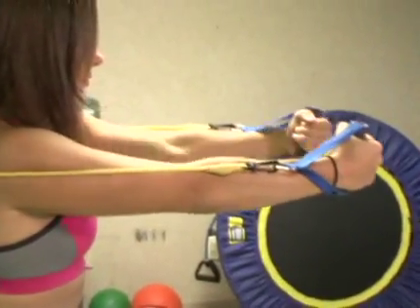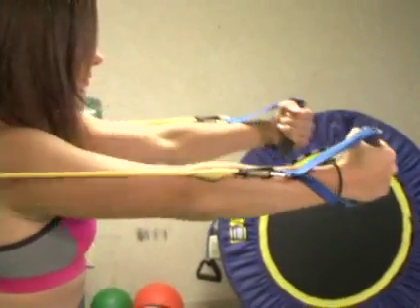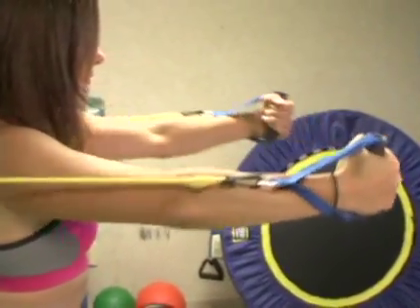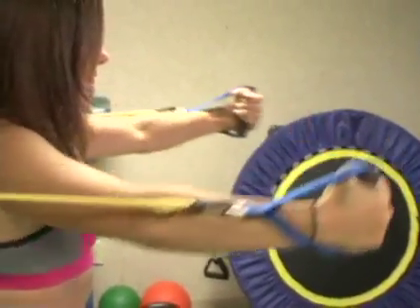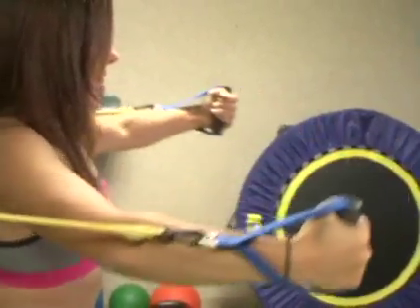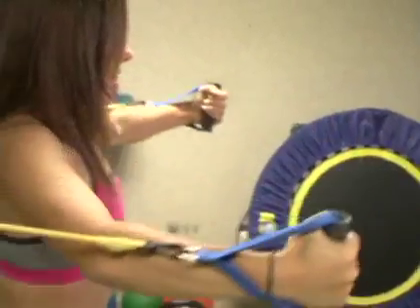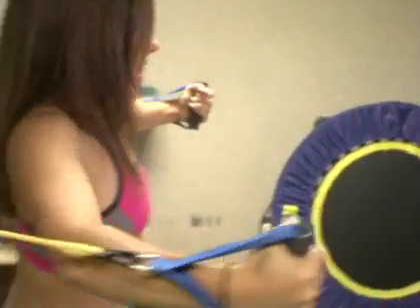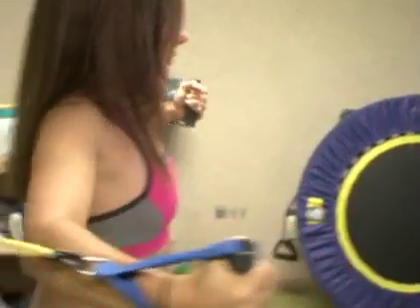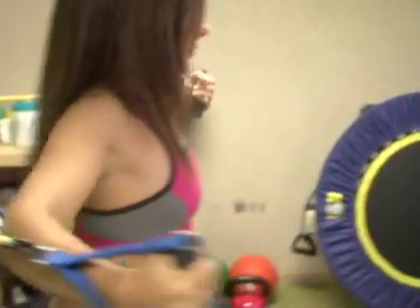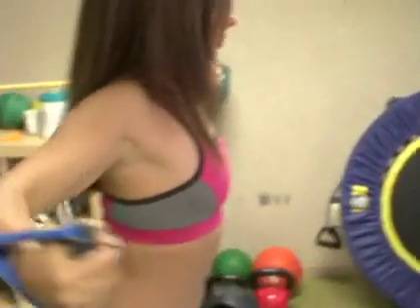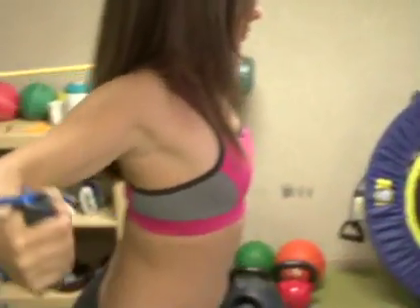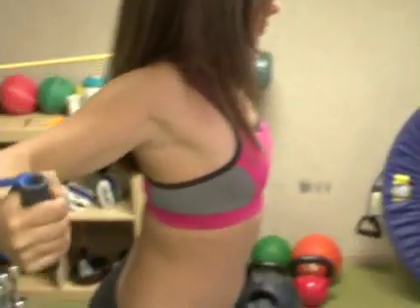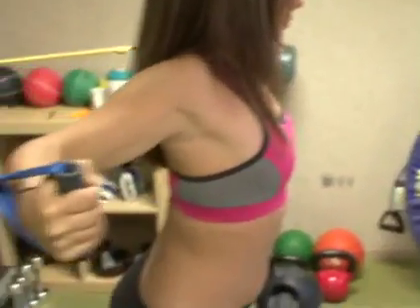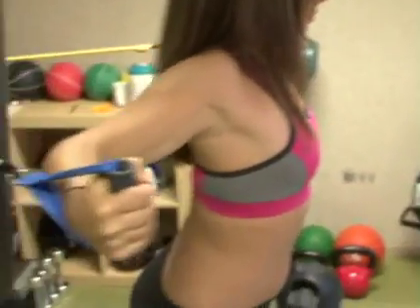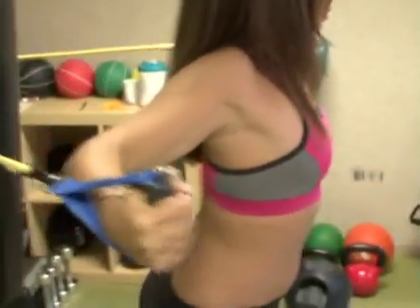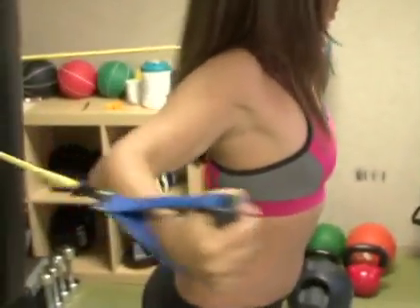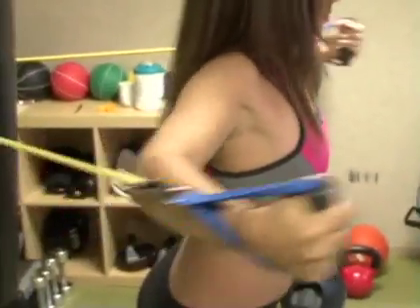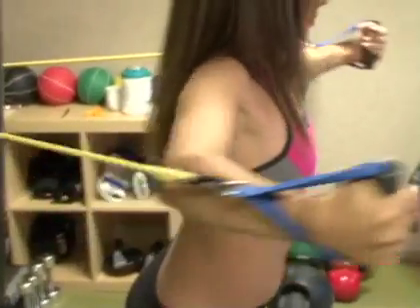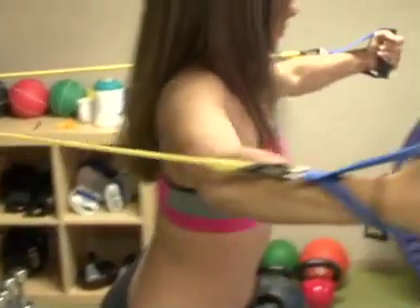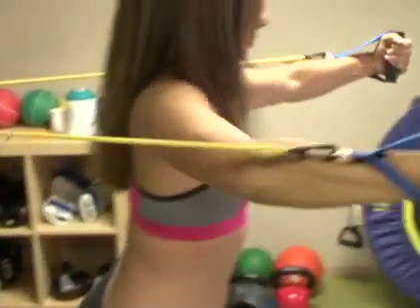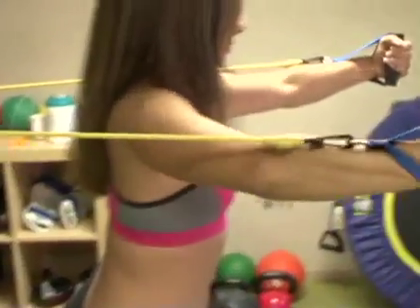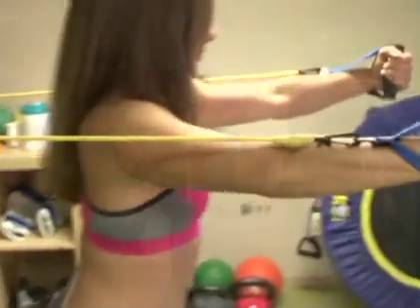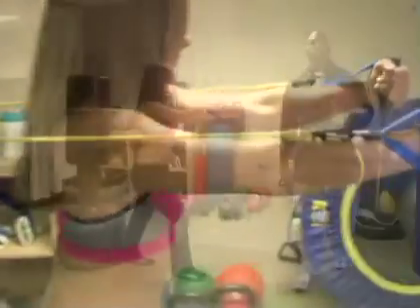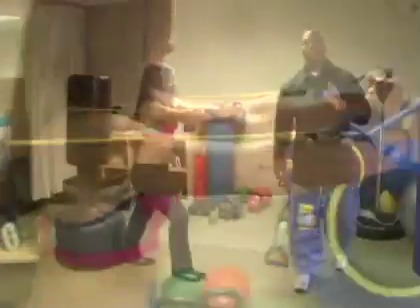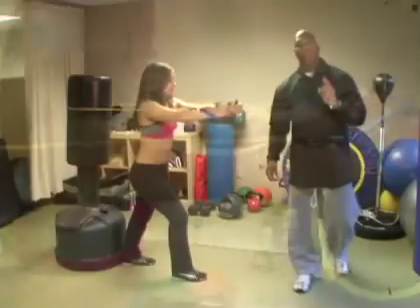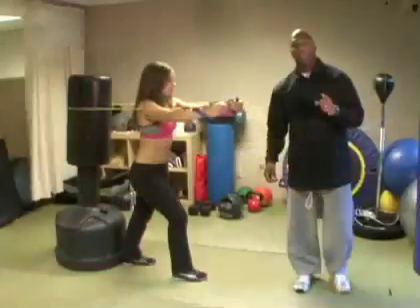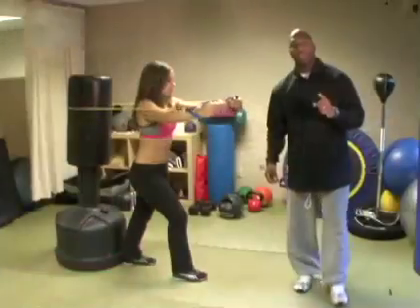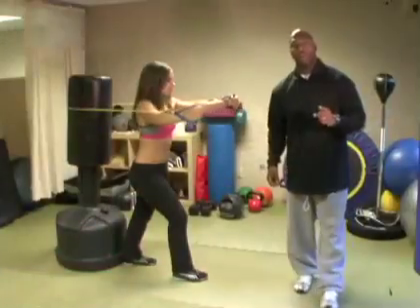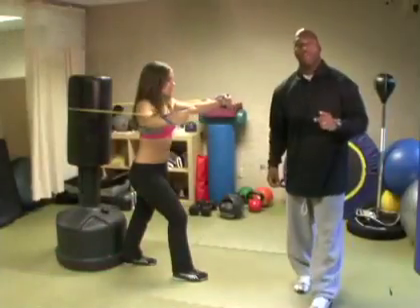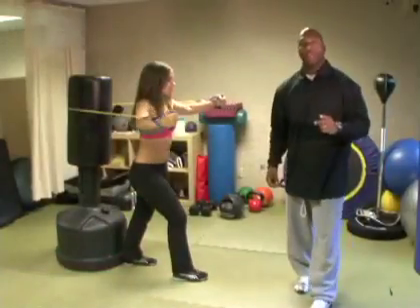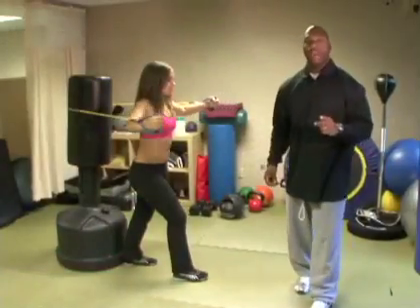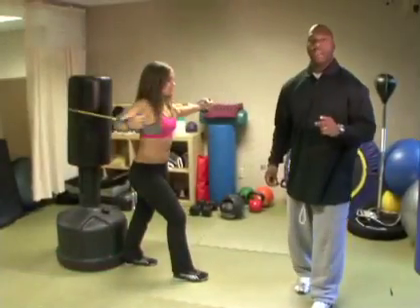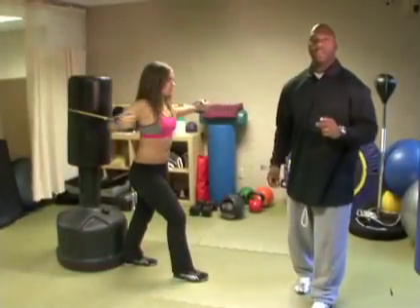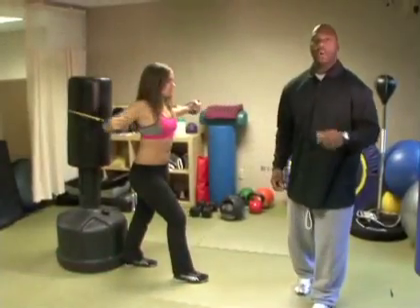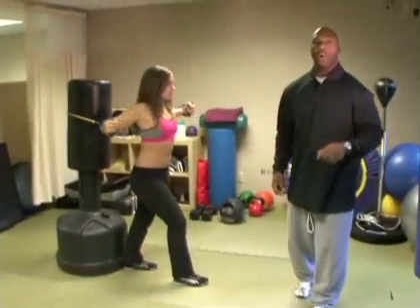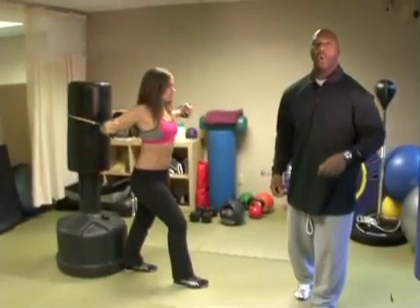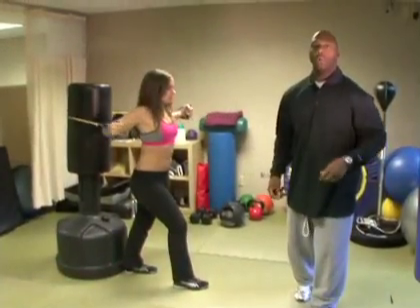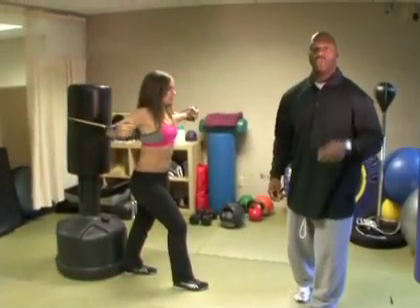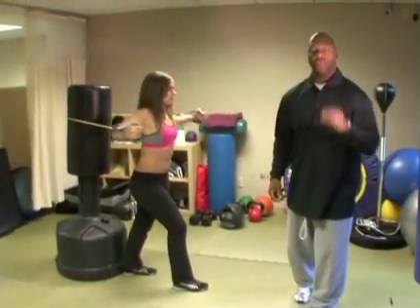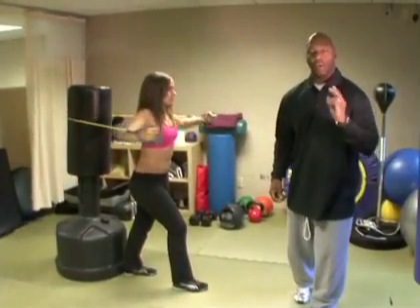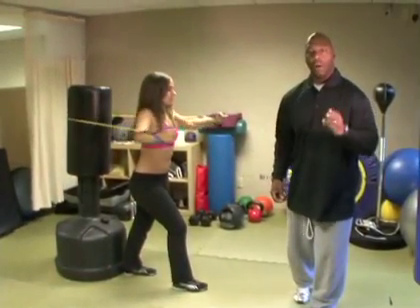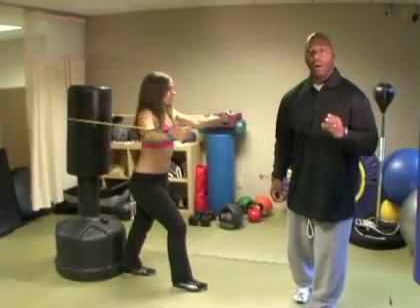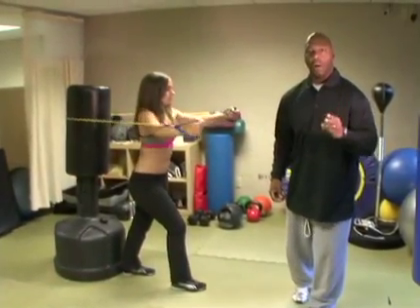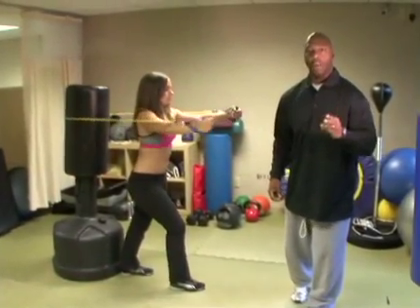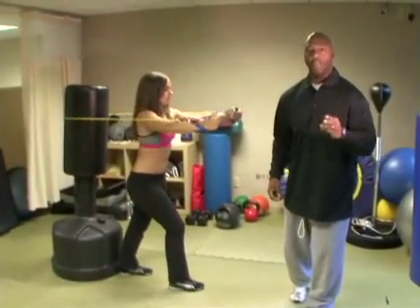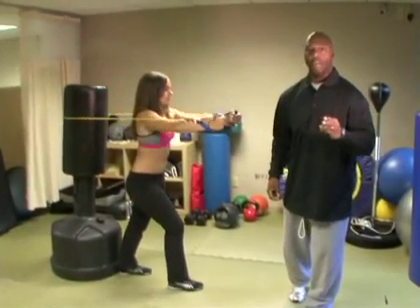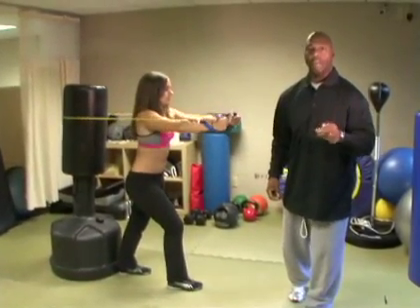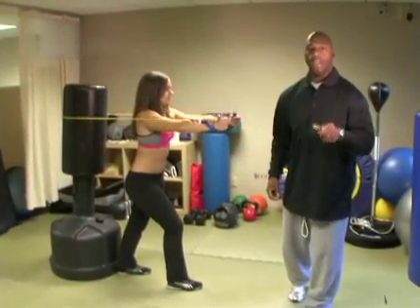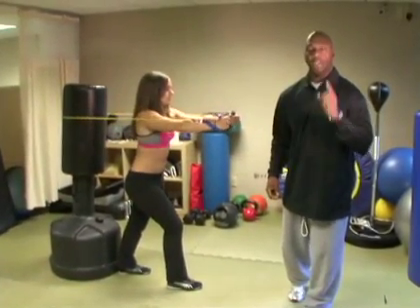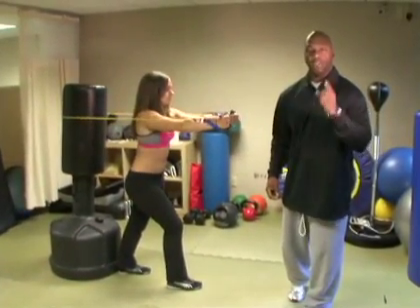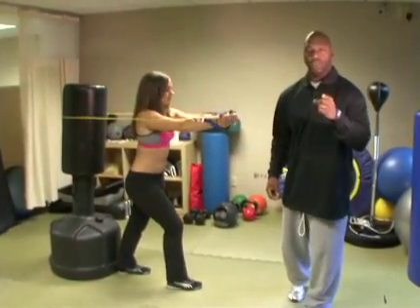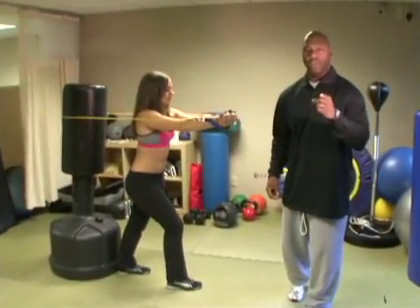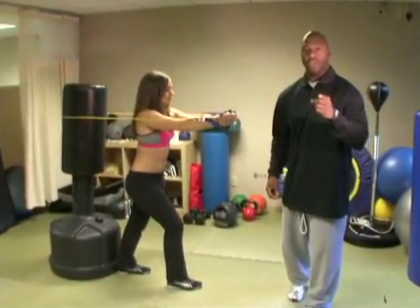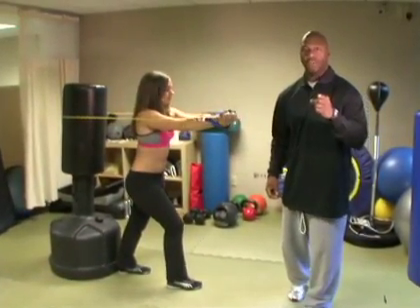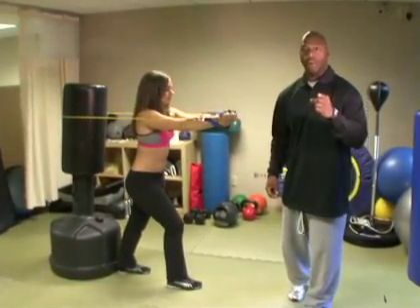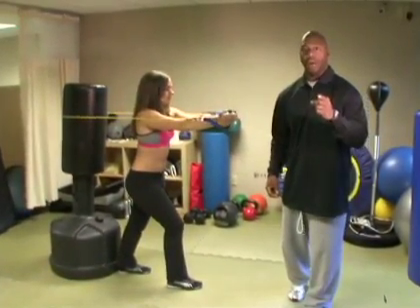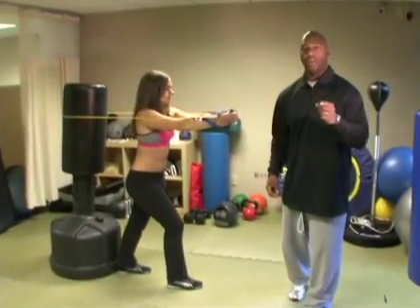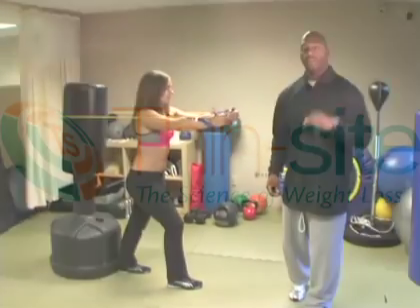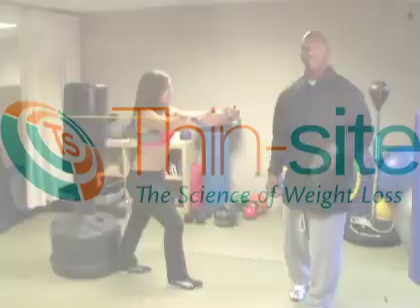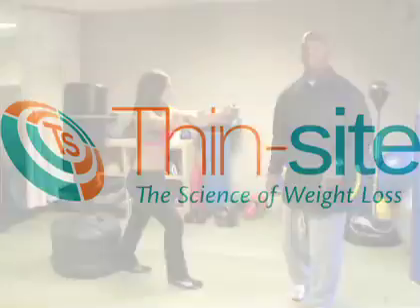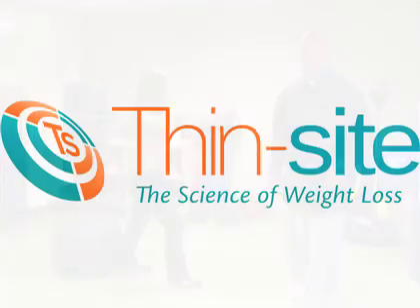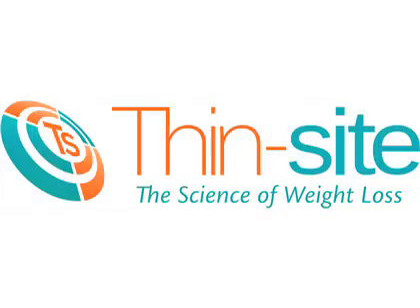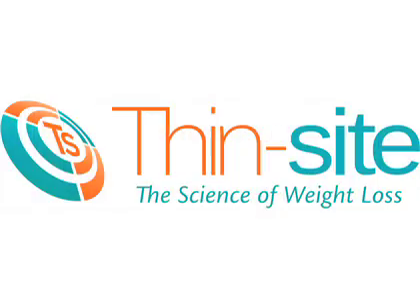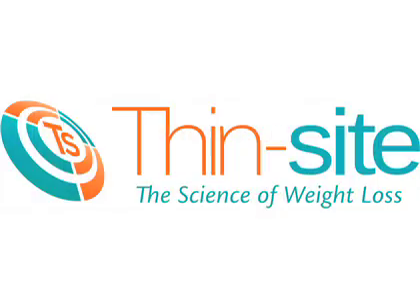Remember, train at your own pace — always train hard, but mainly train smart. This is Thinsight.